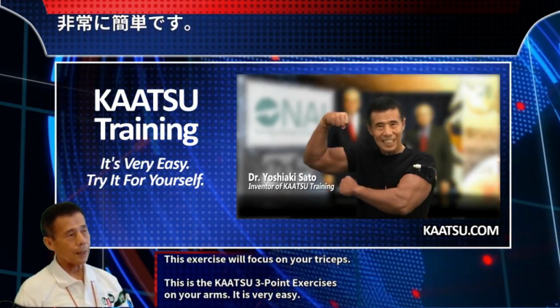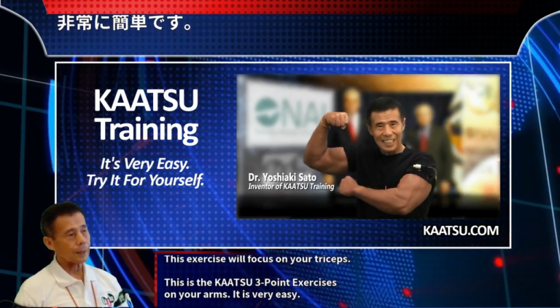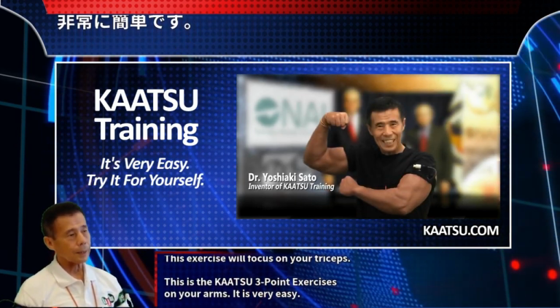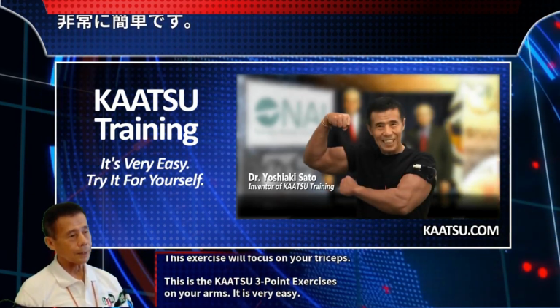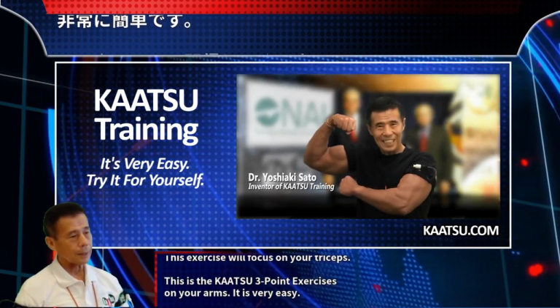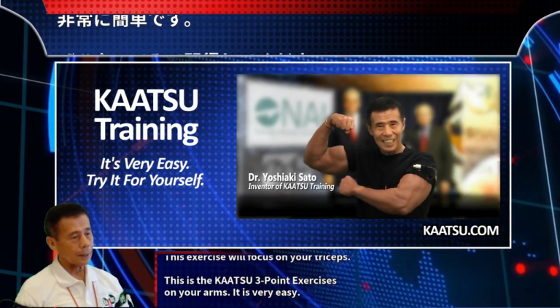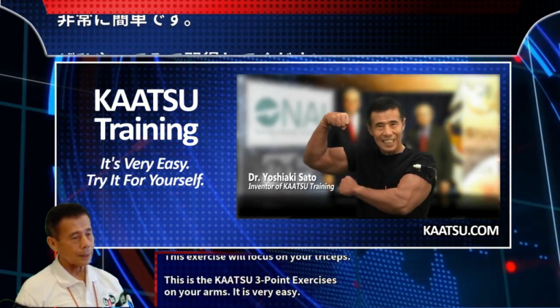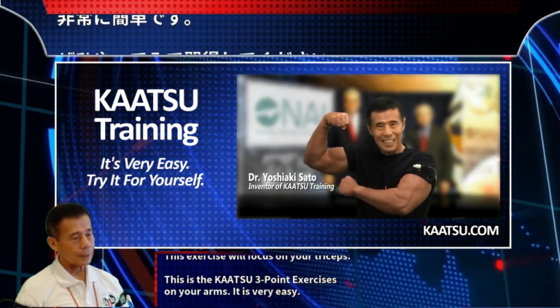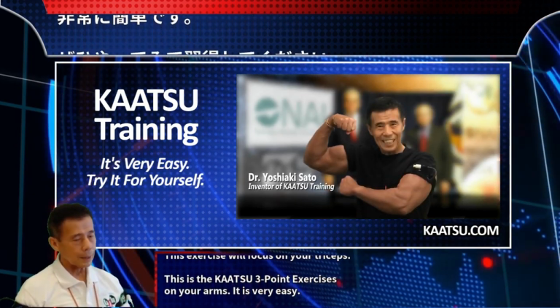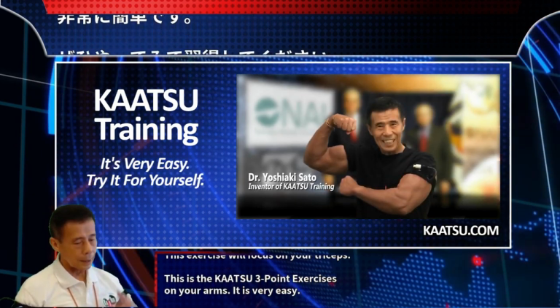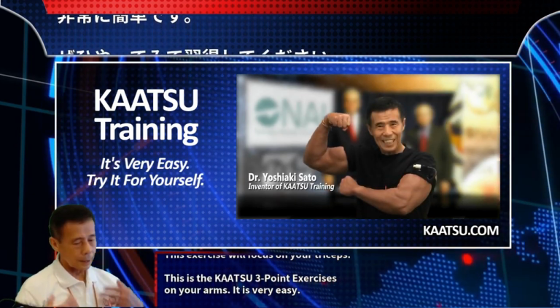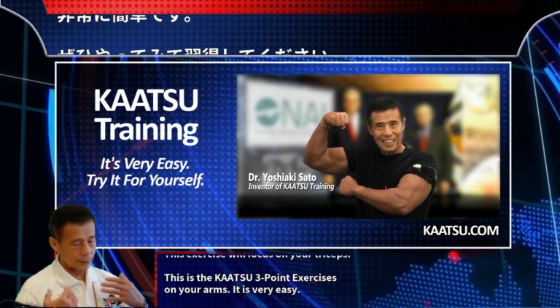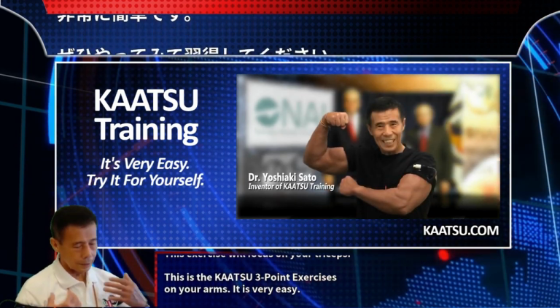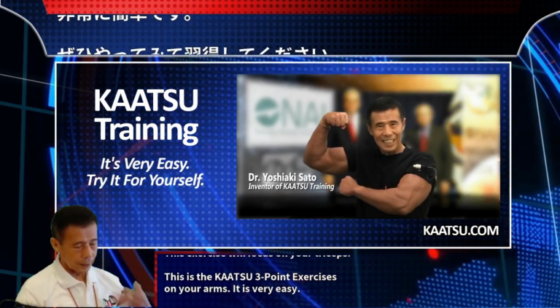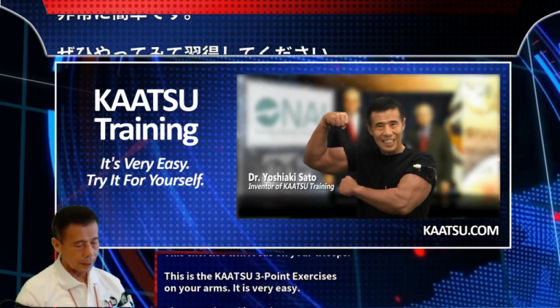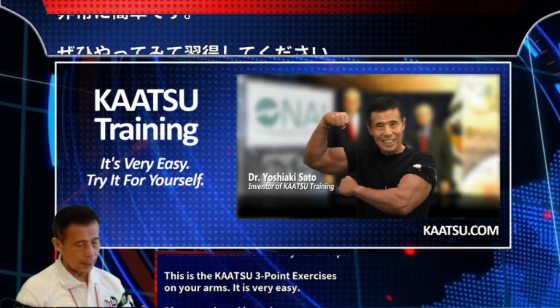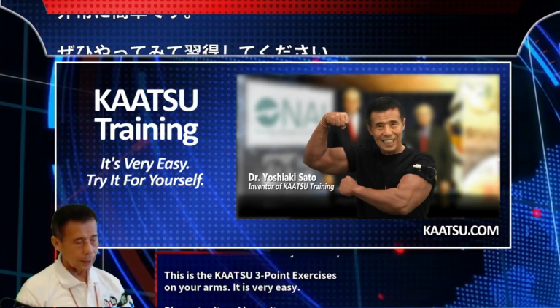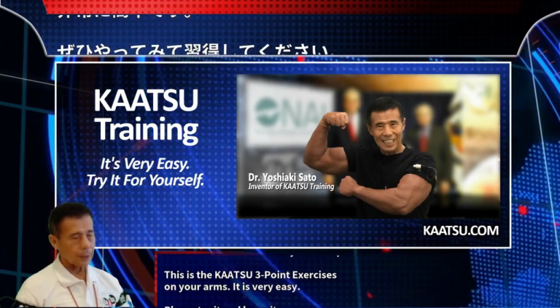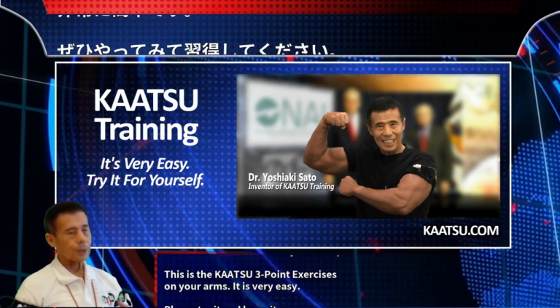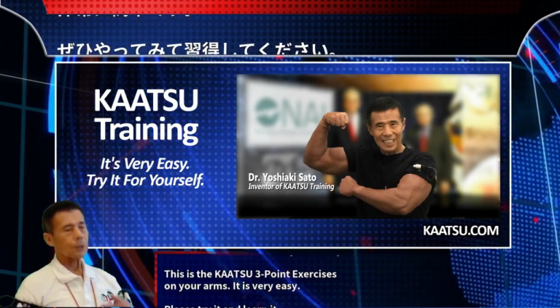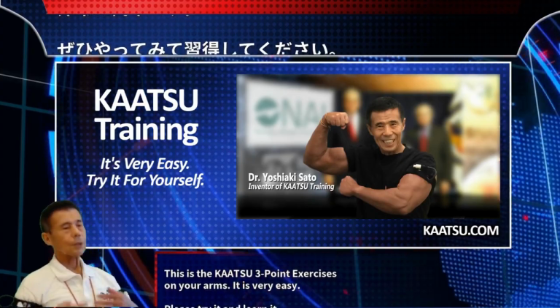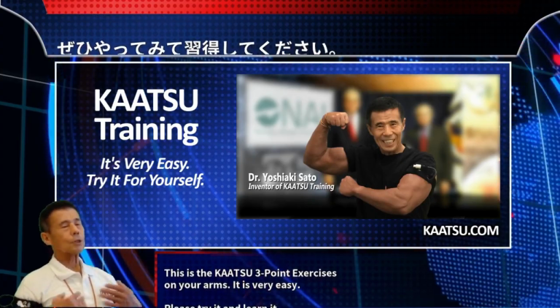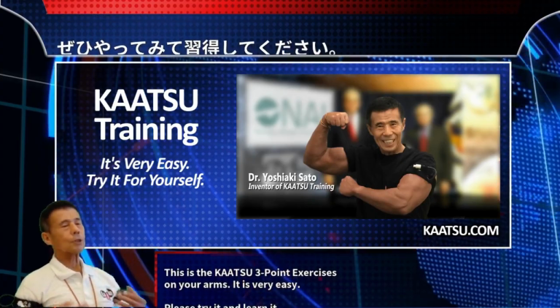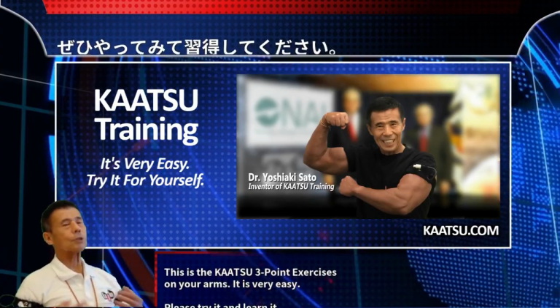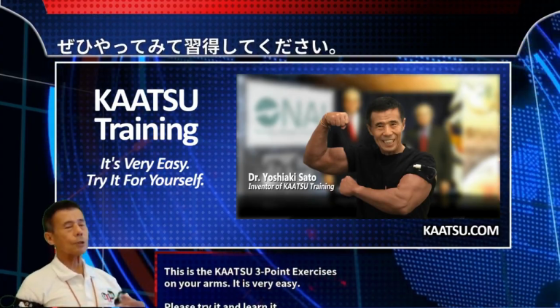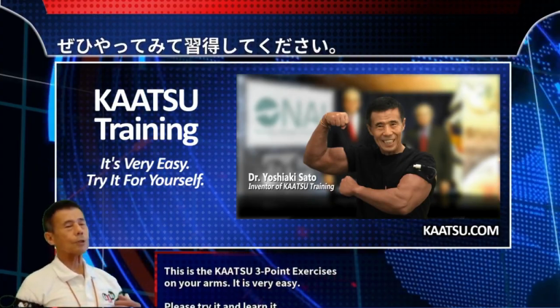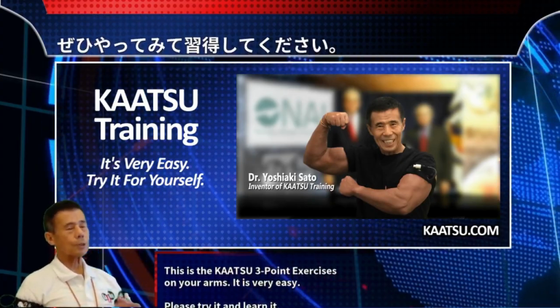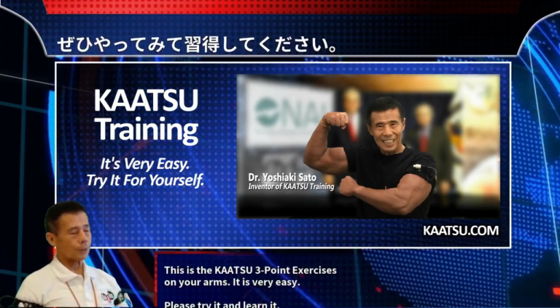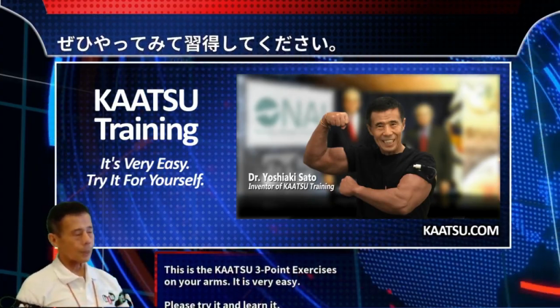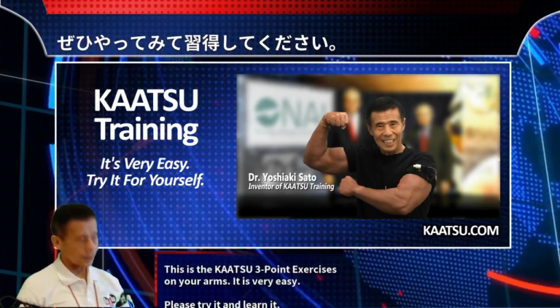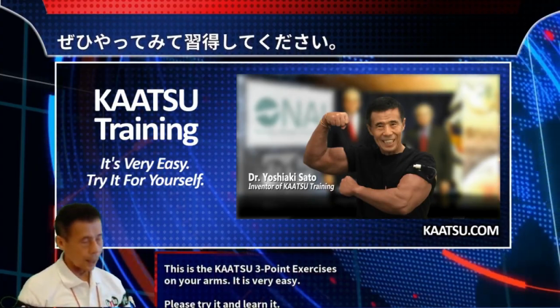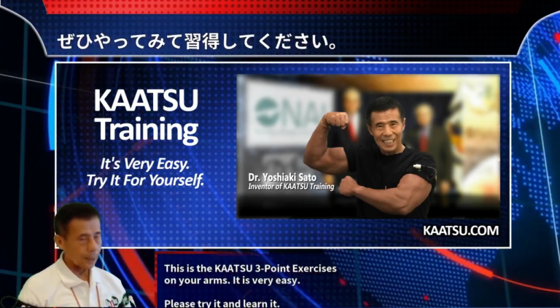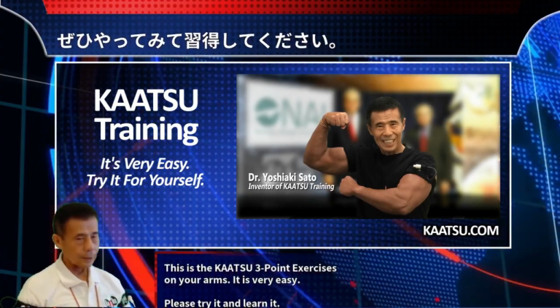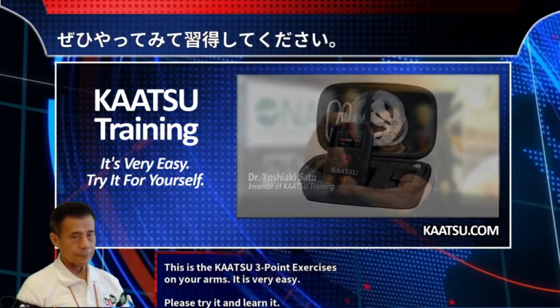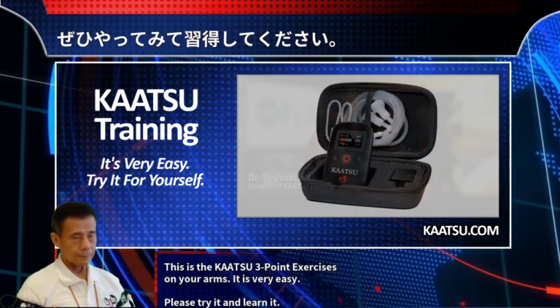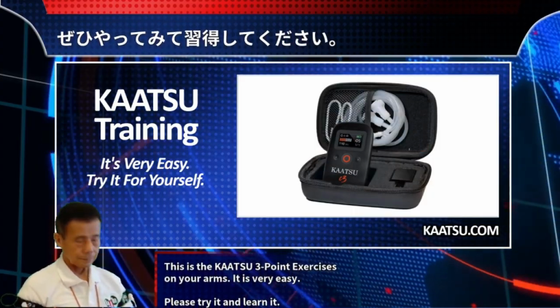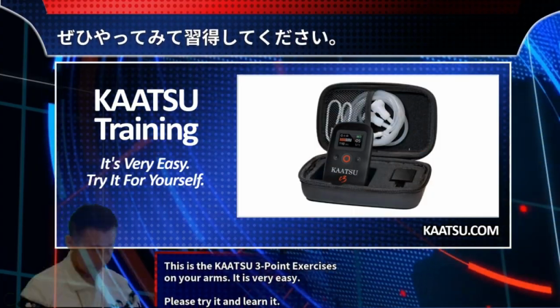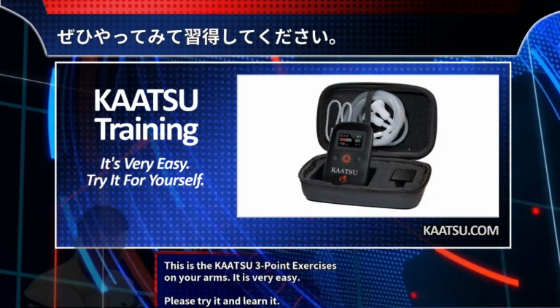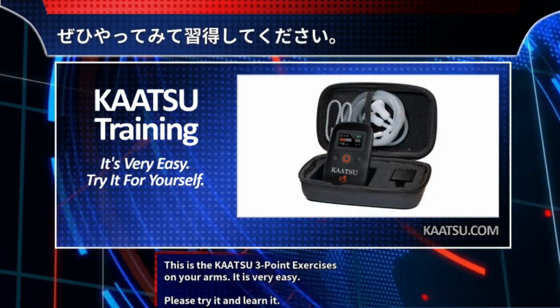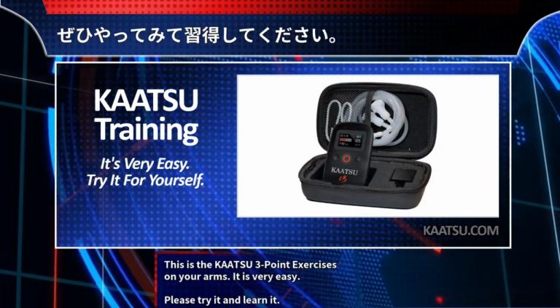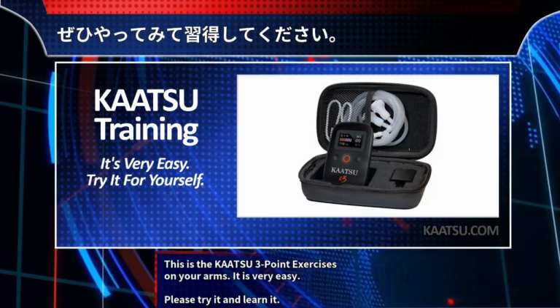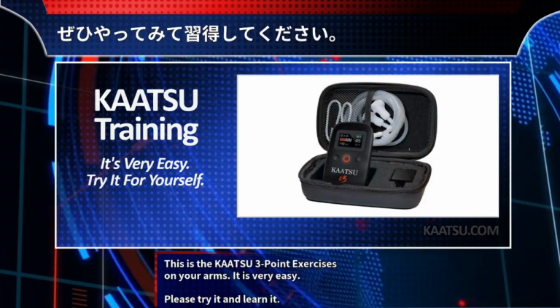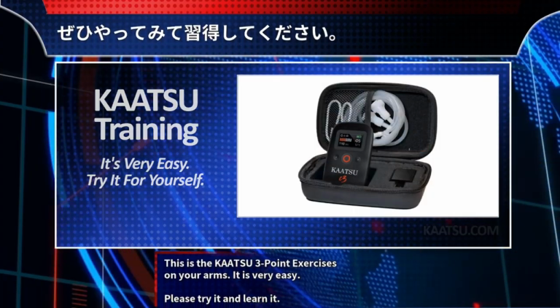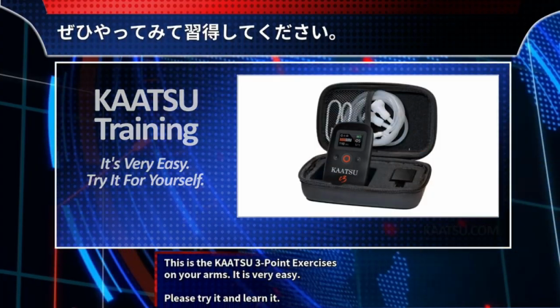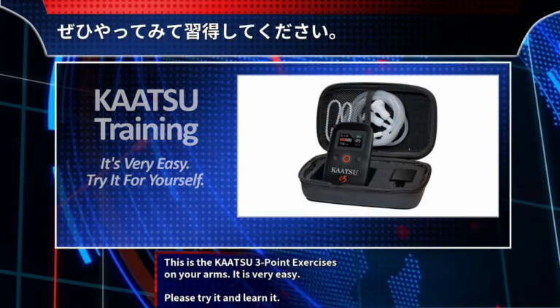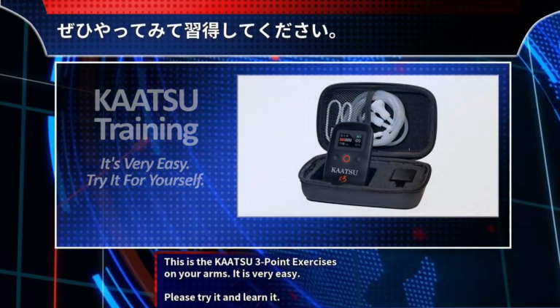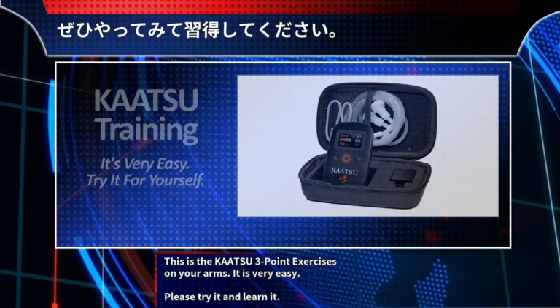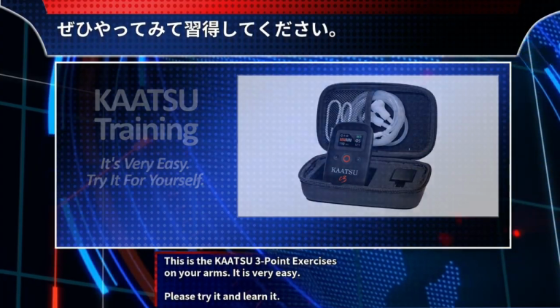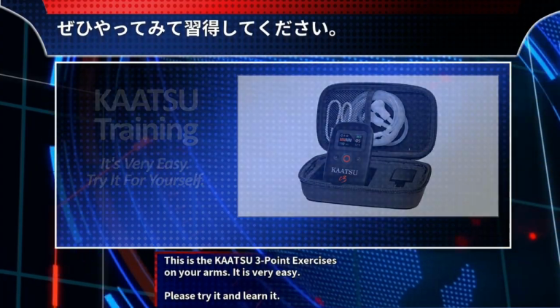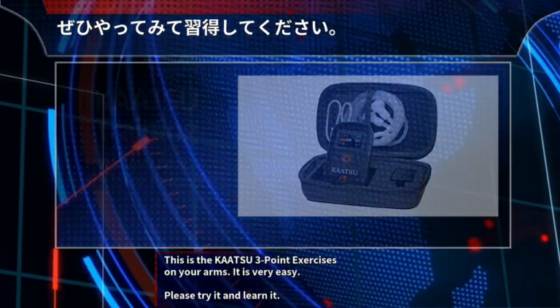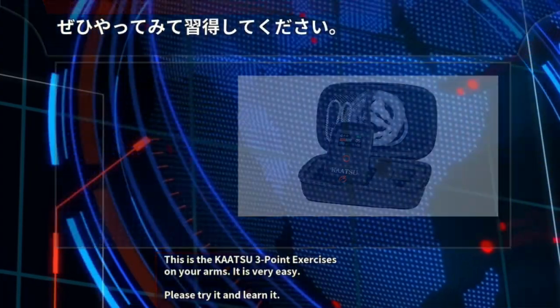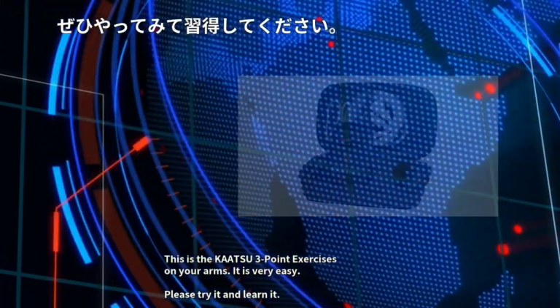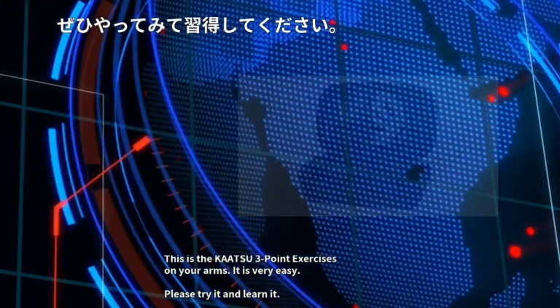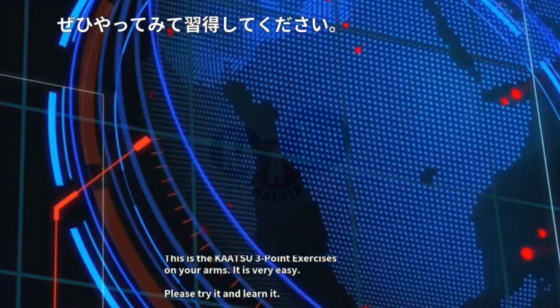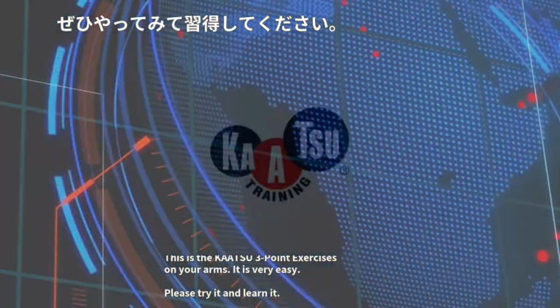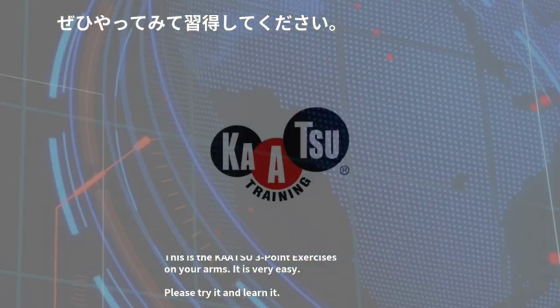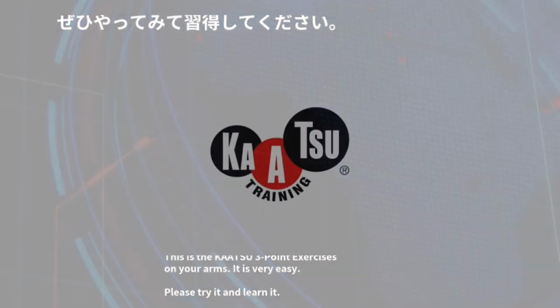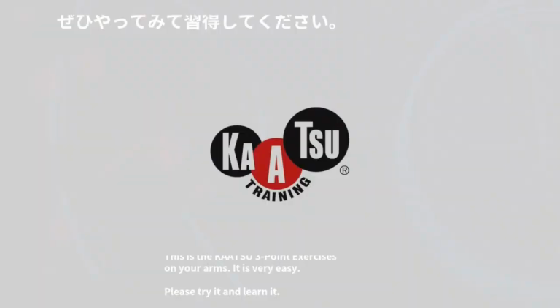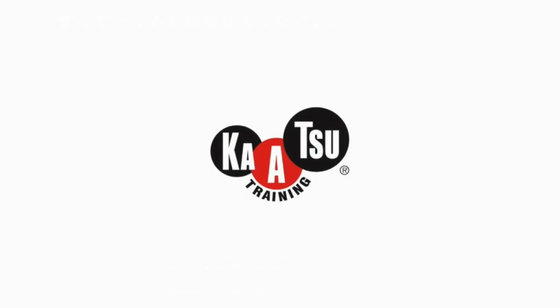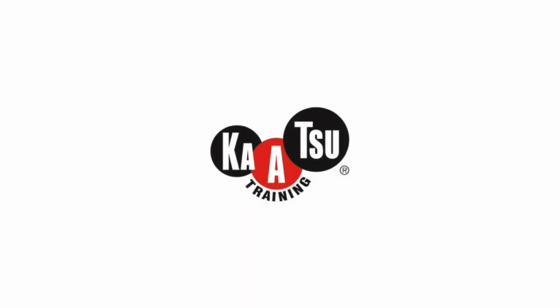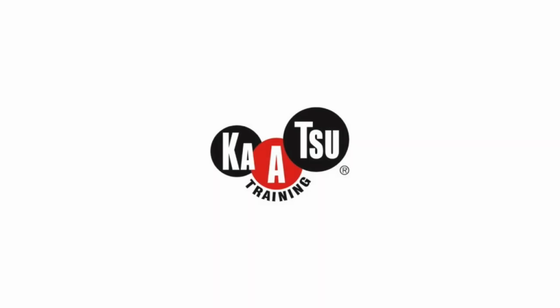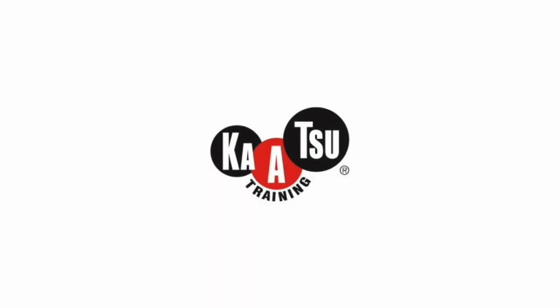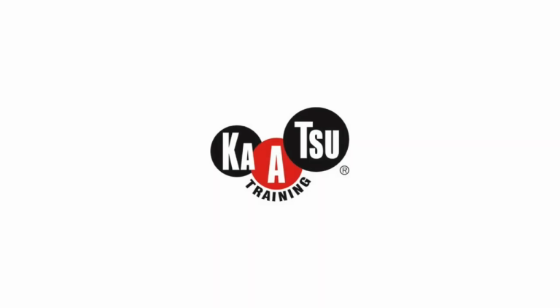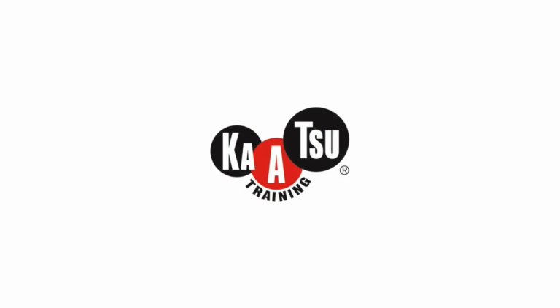This is the Katsu three-point exercises for your arms. It is very easy — please try it and learn it.